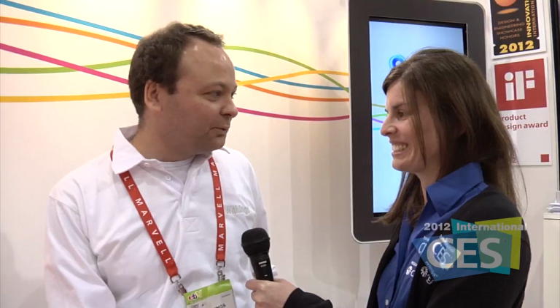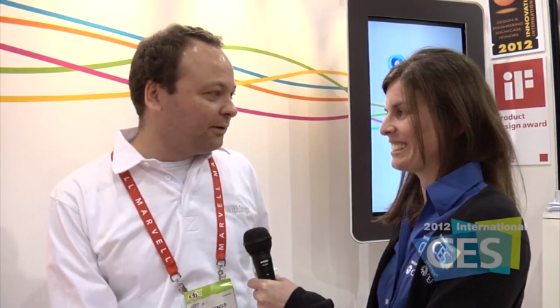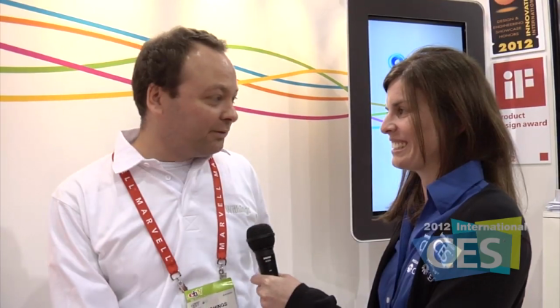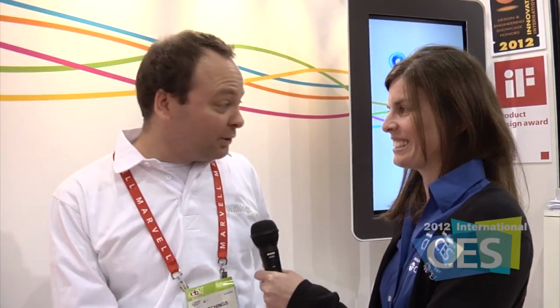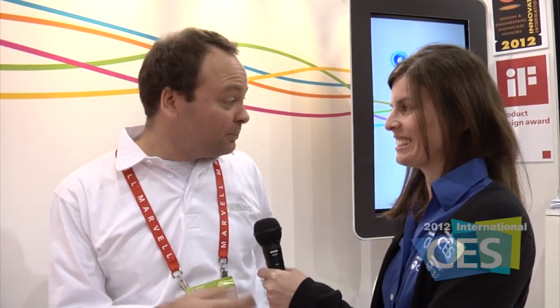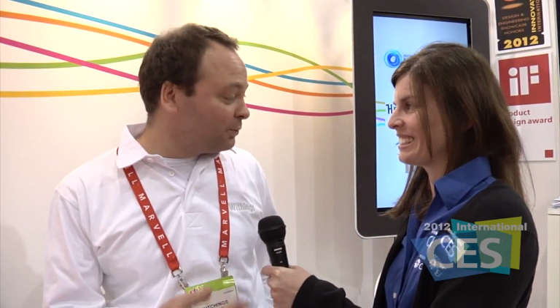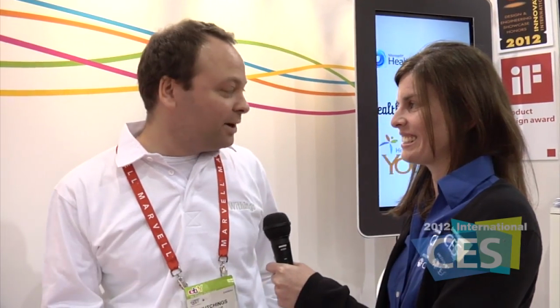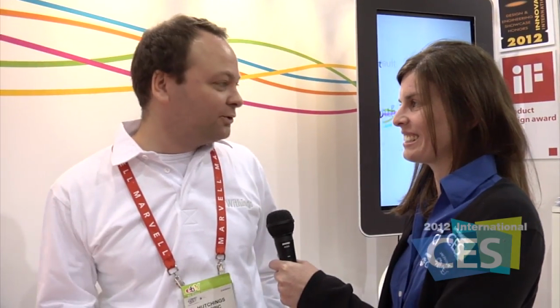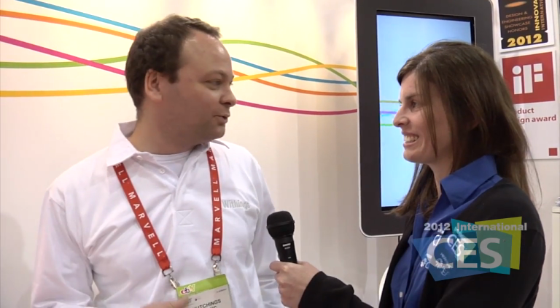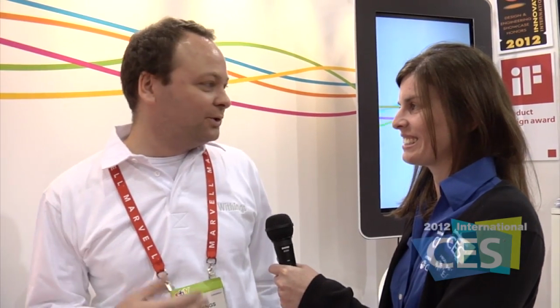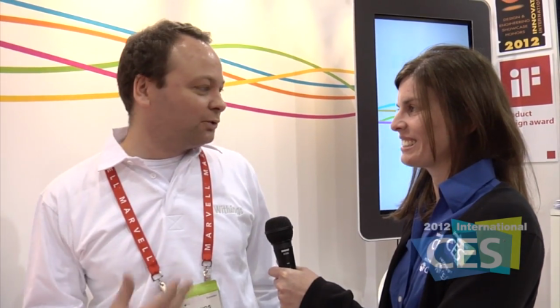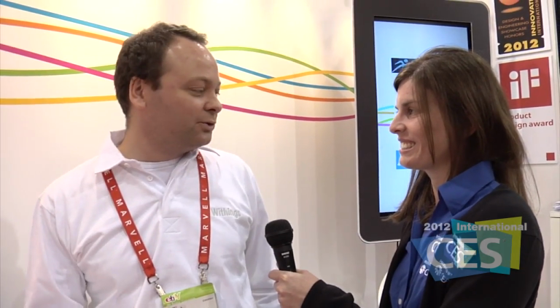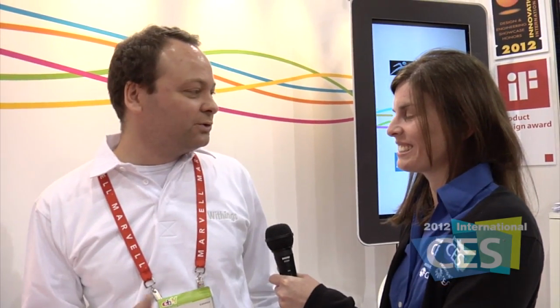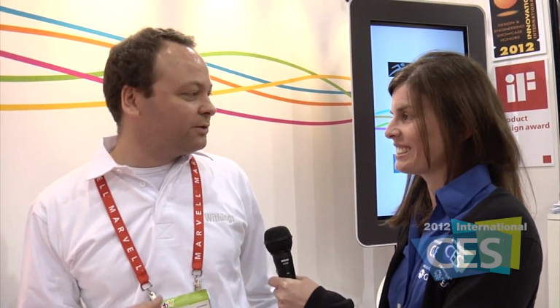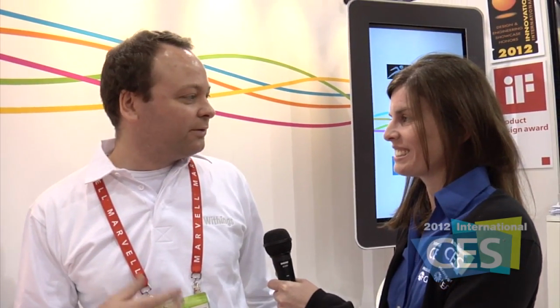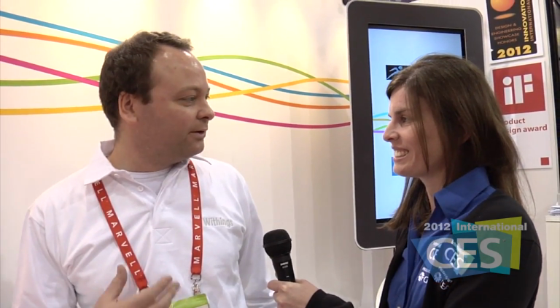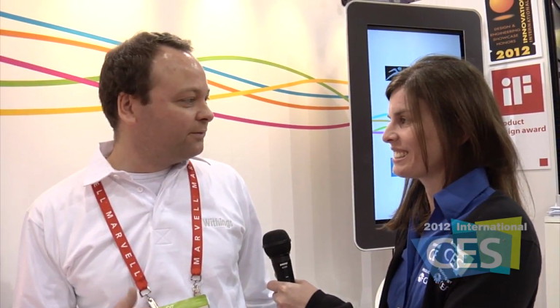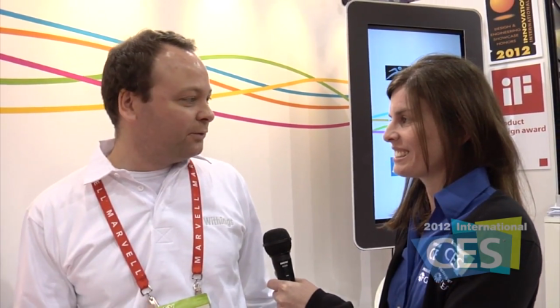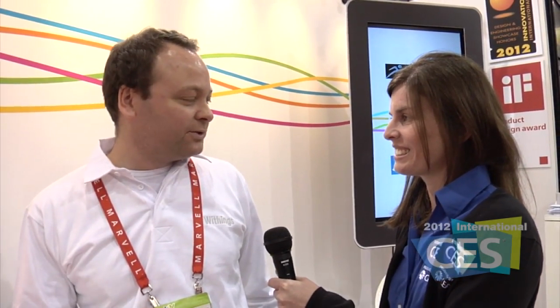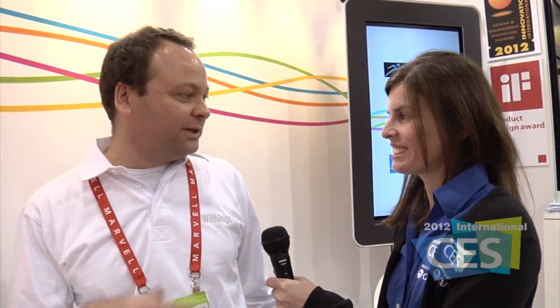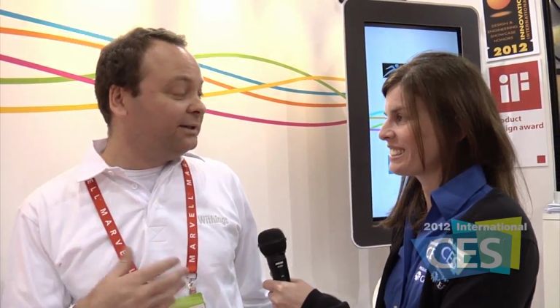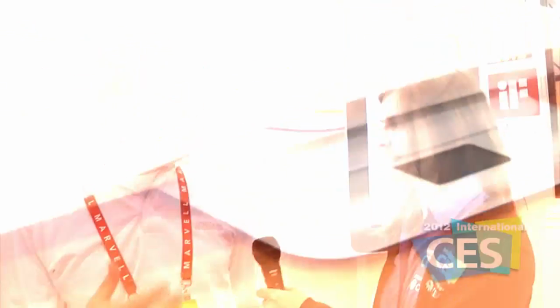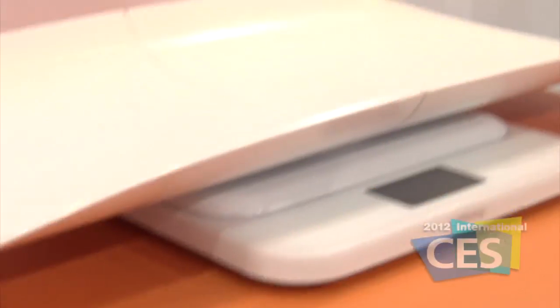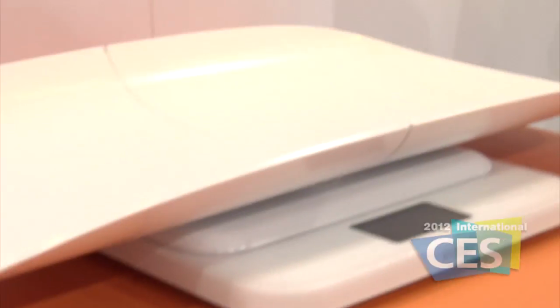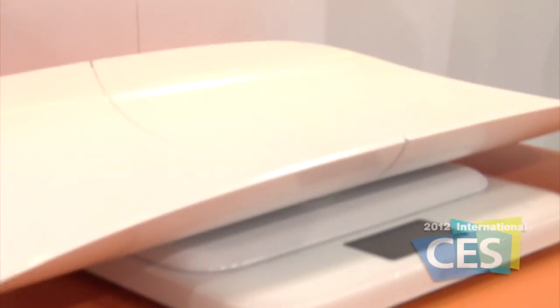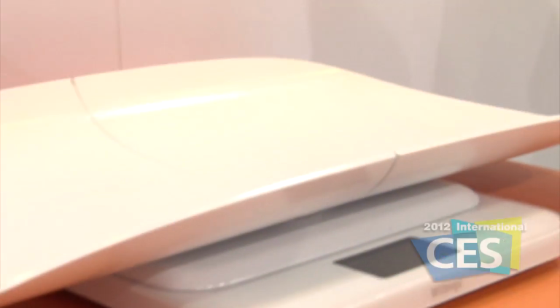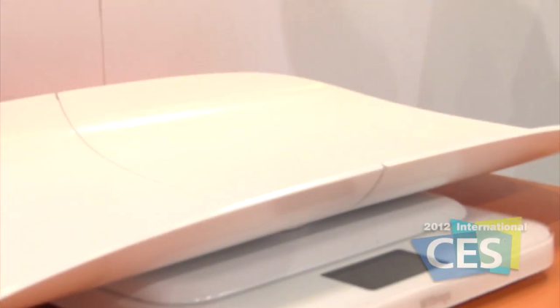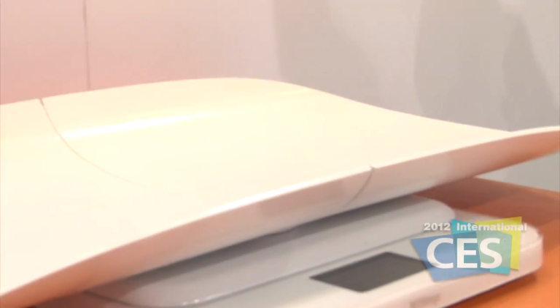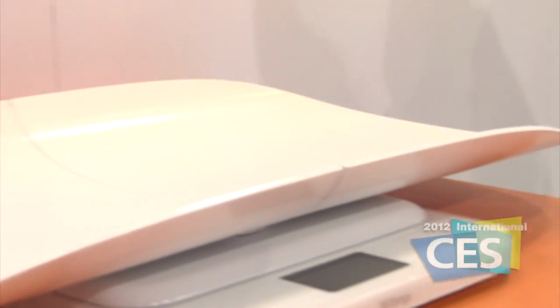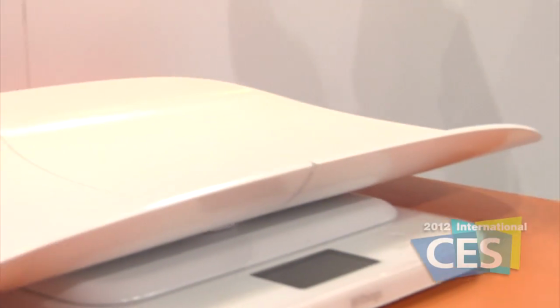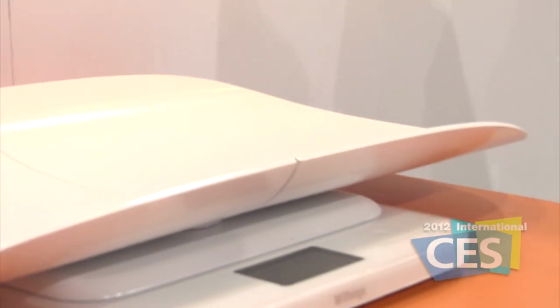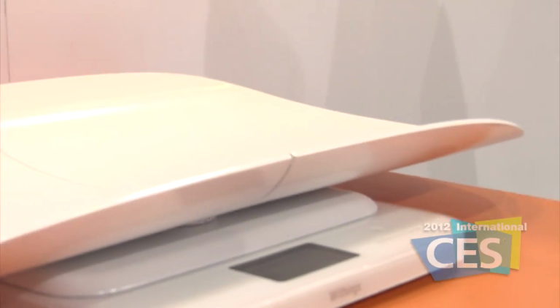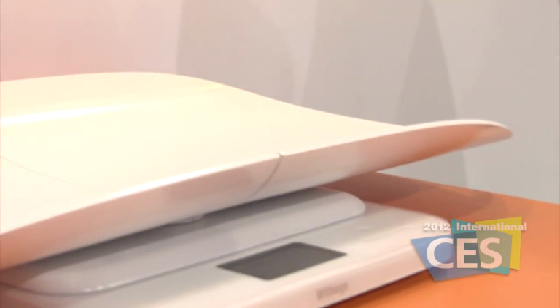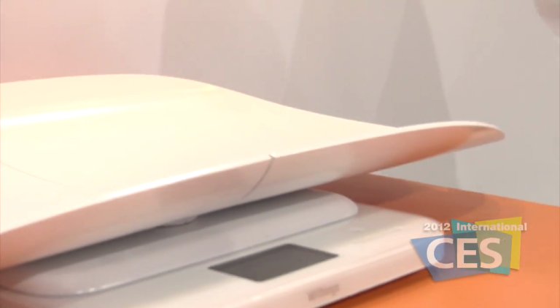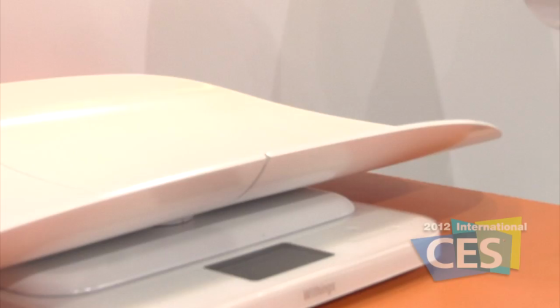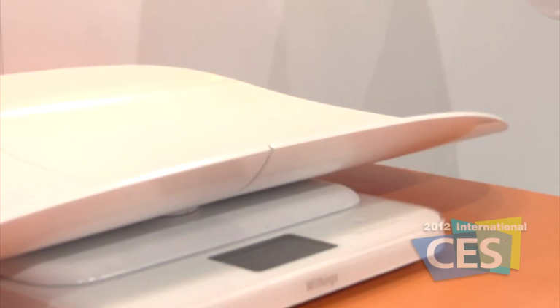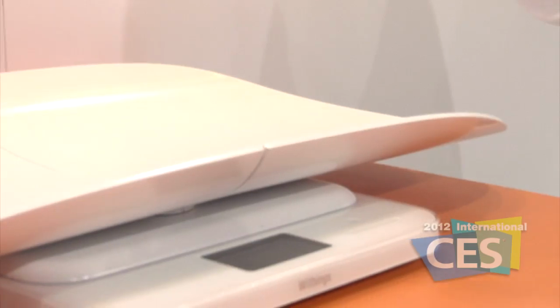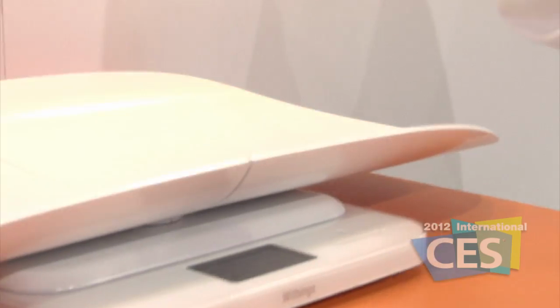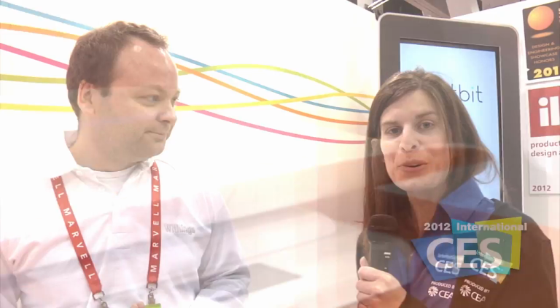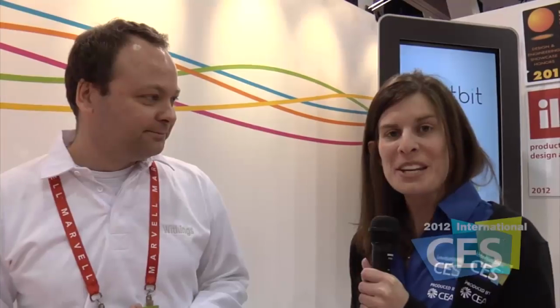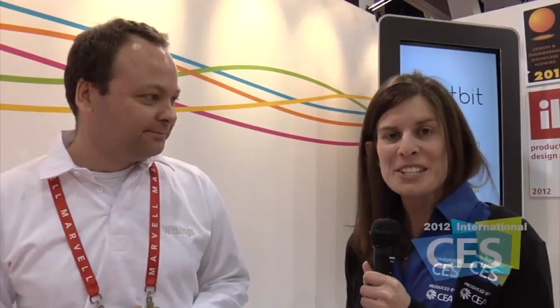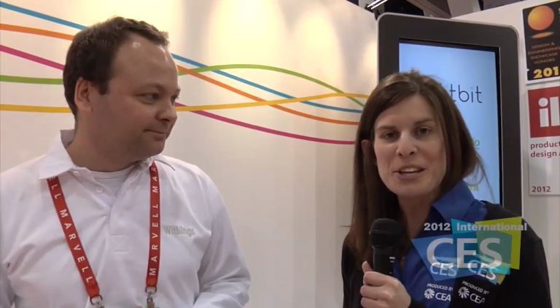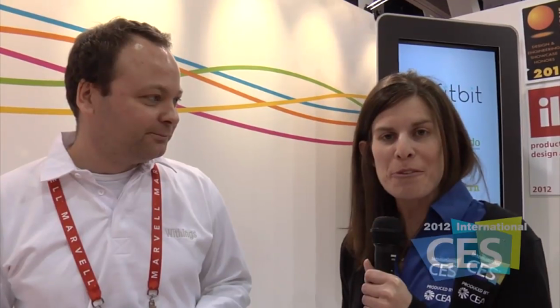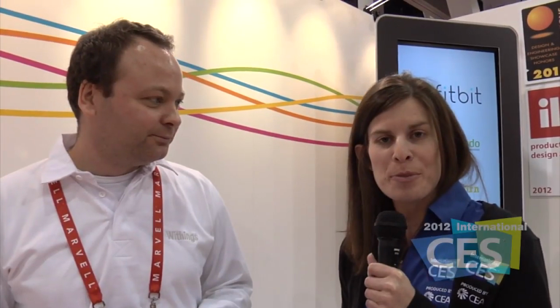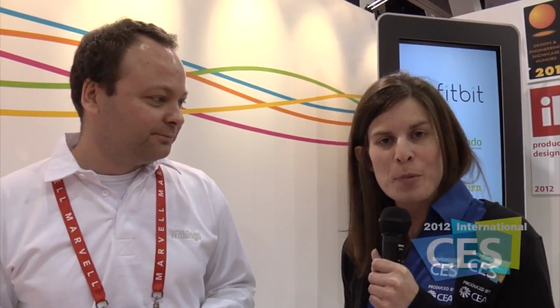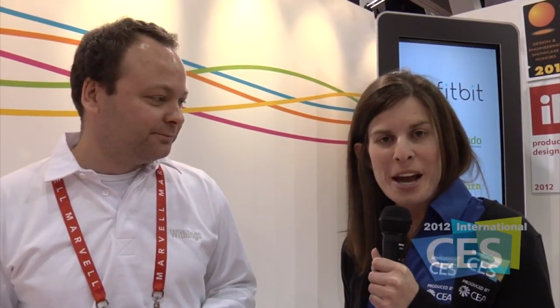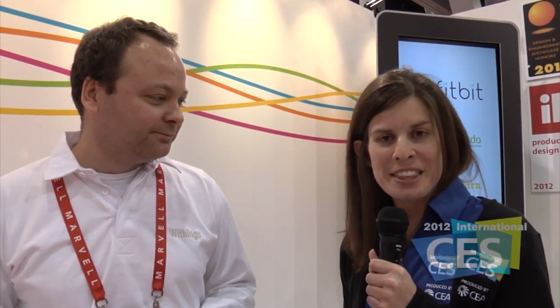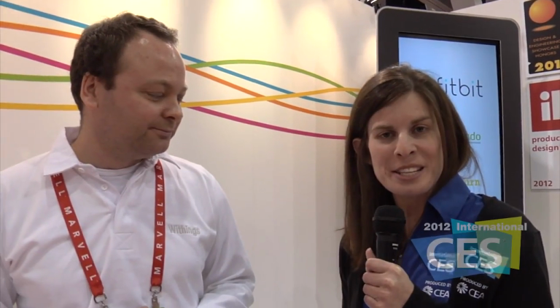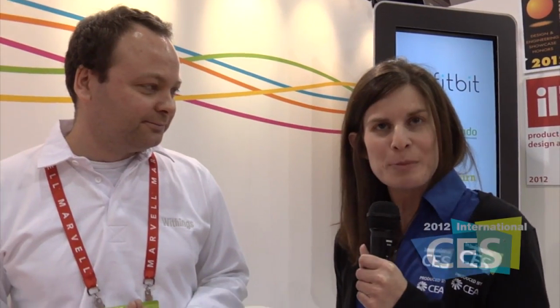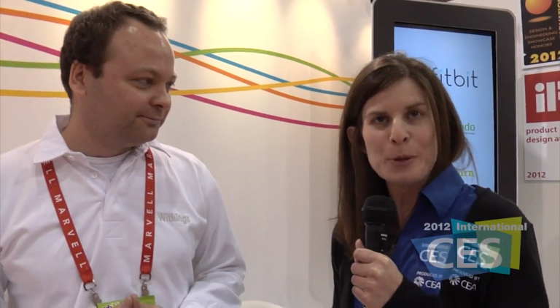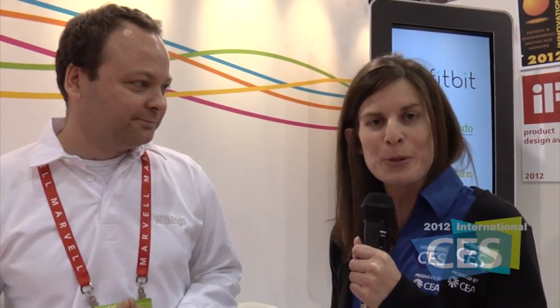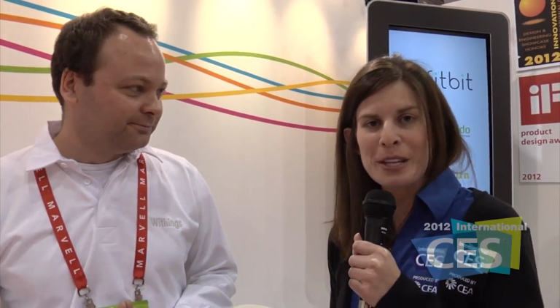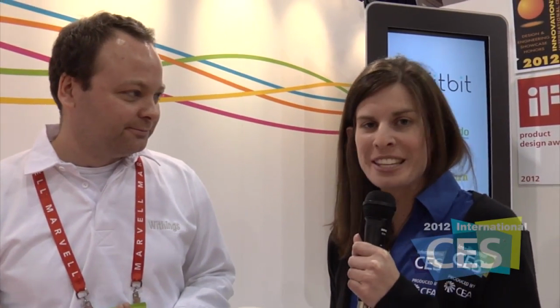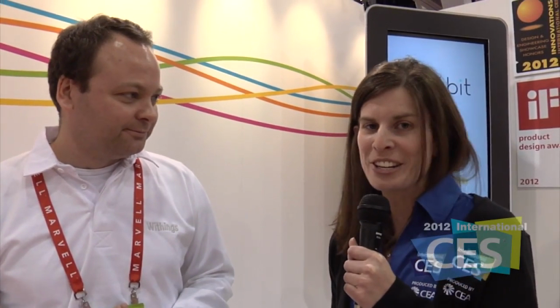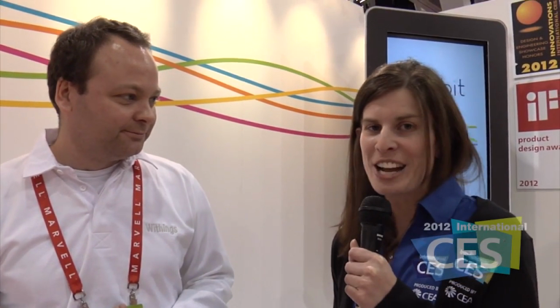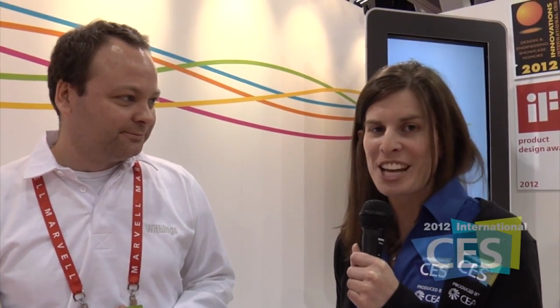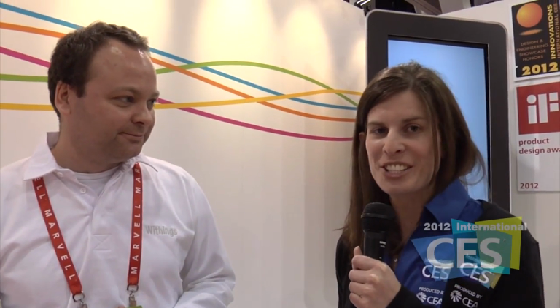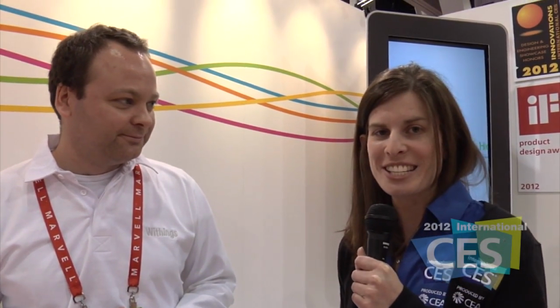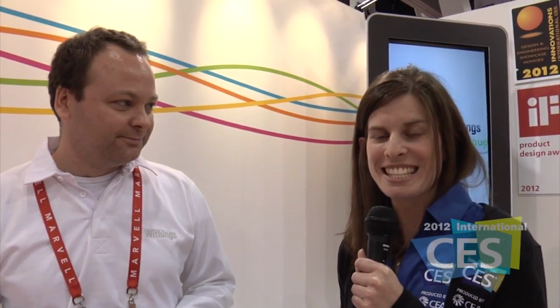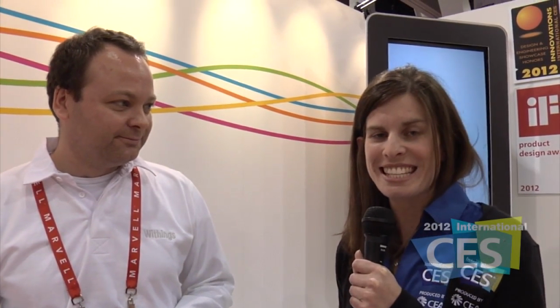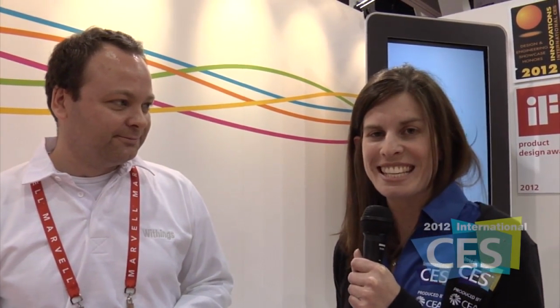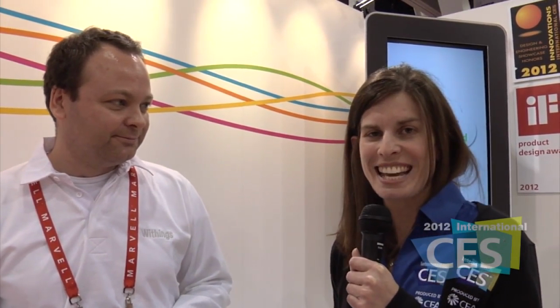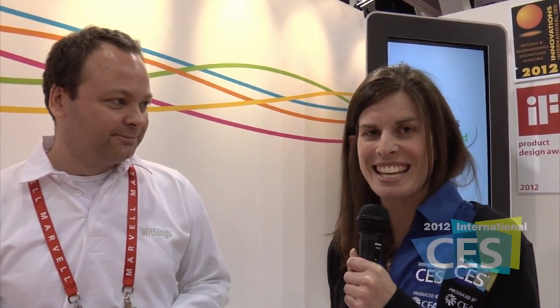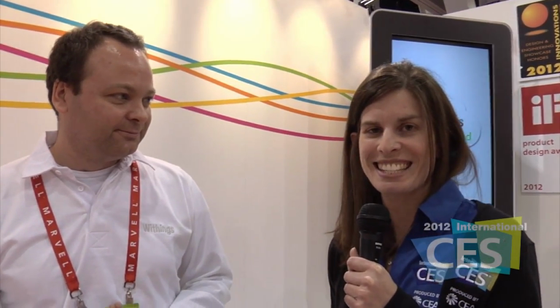We are very proud to introduce the very first internet-connected baby scan. Great stuff from the Why Things booth at the International CES.